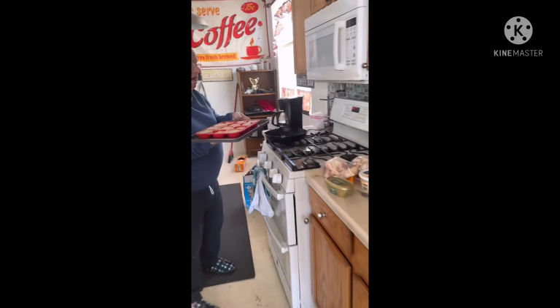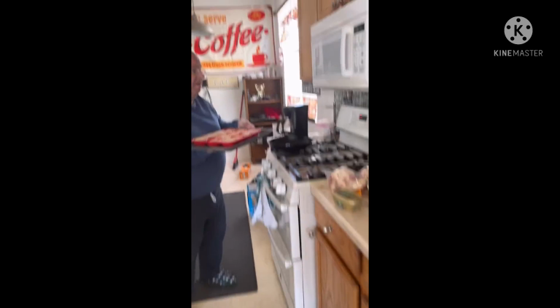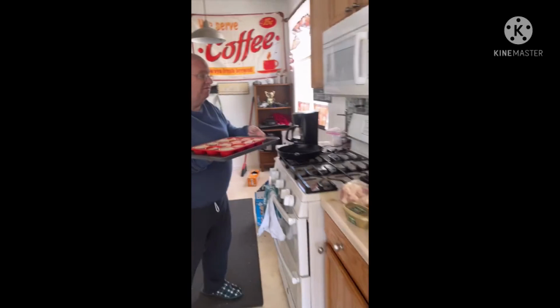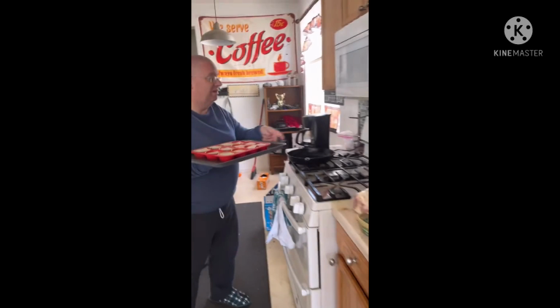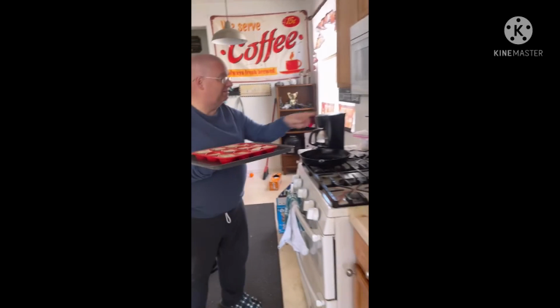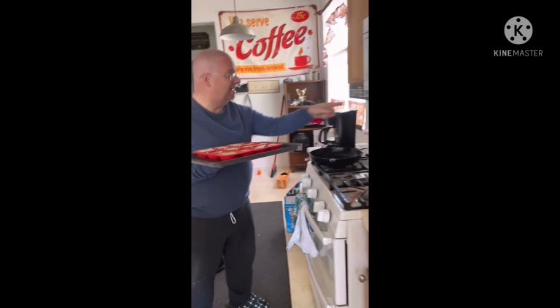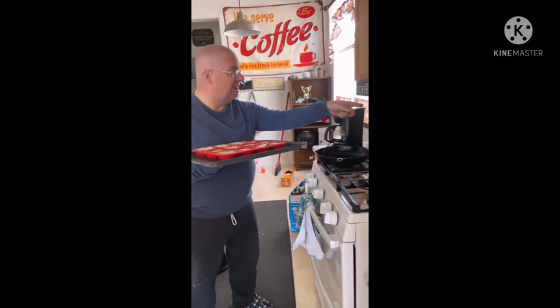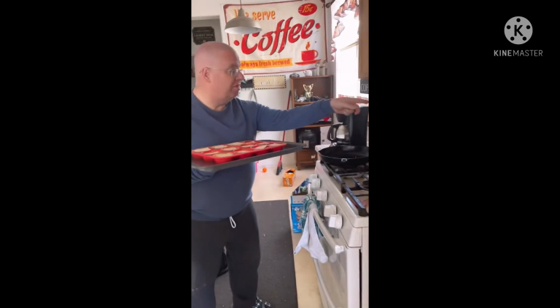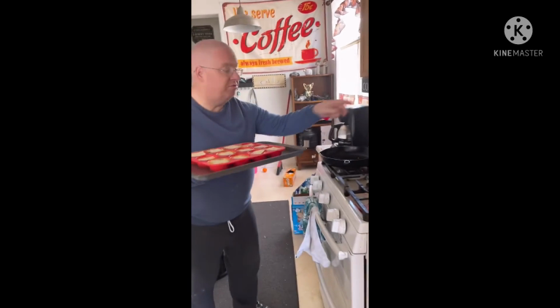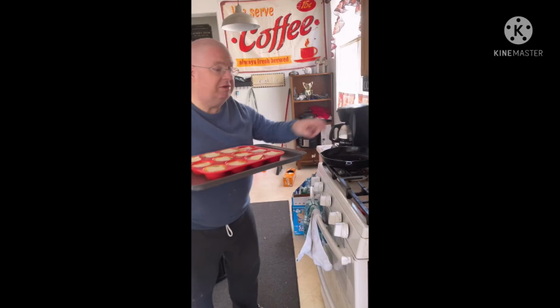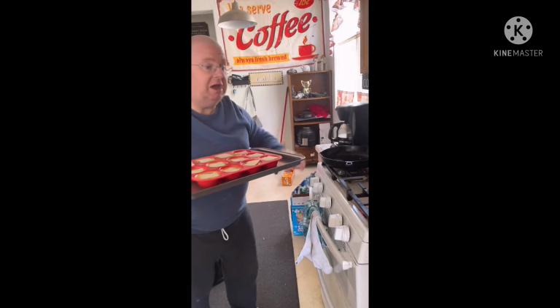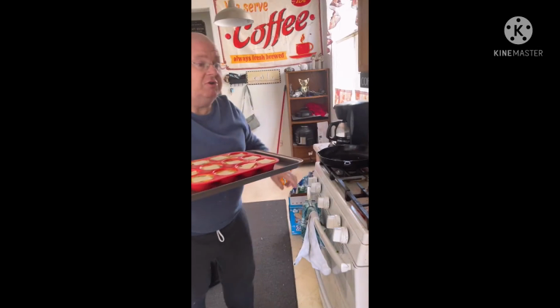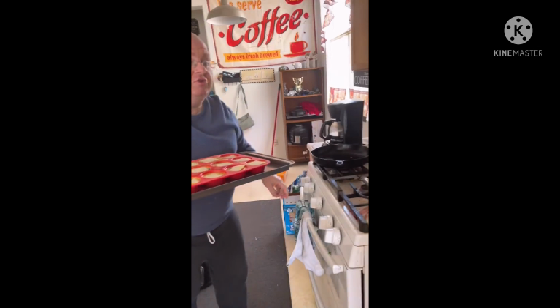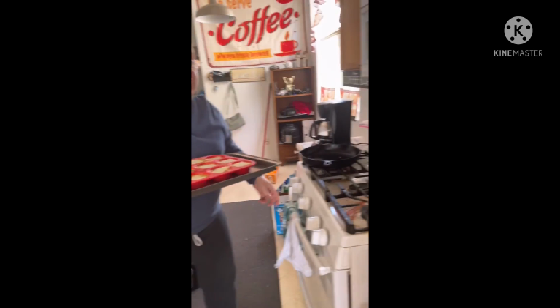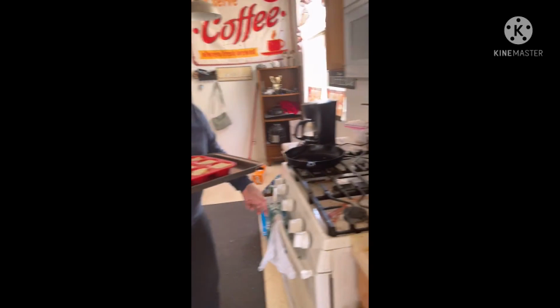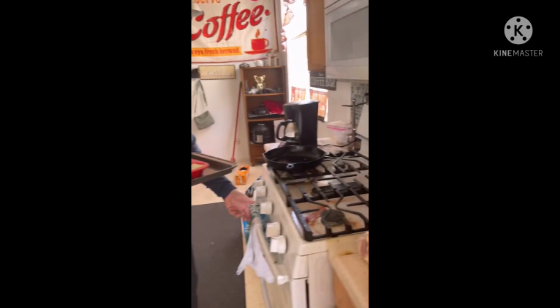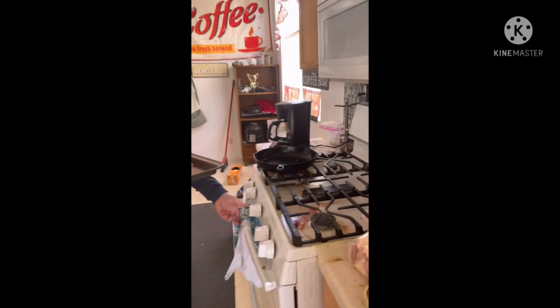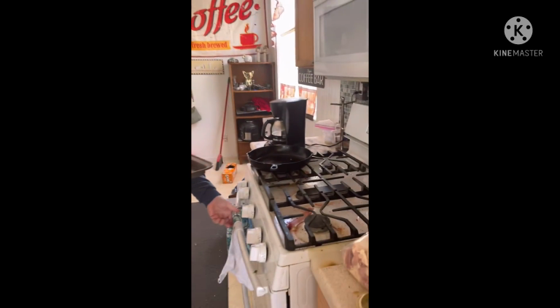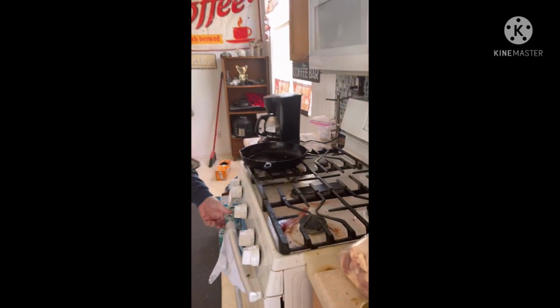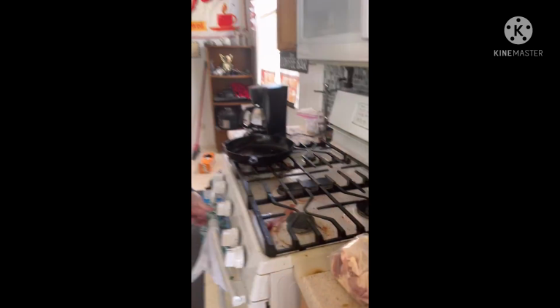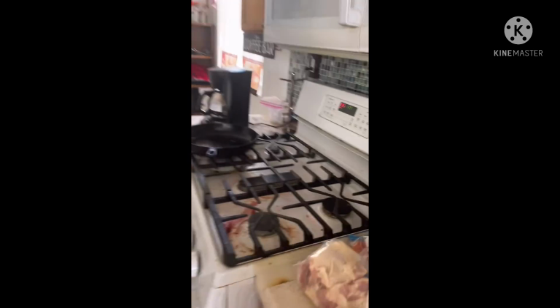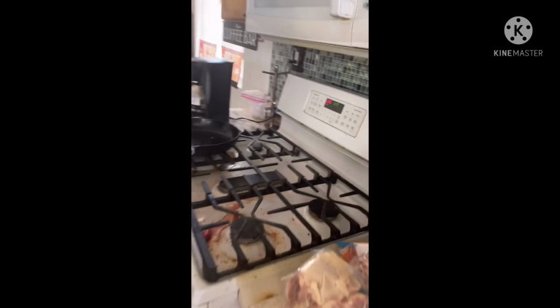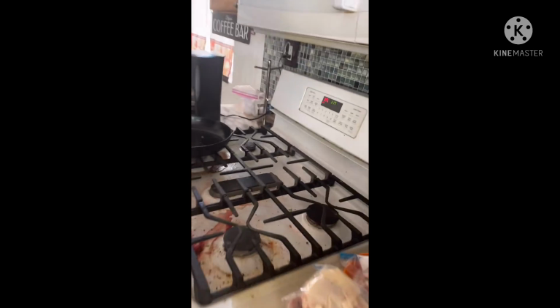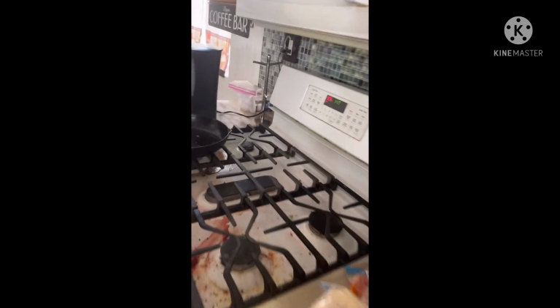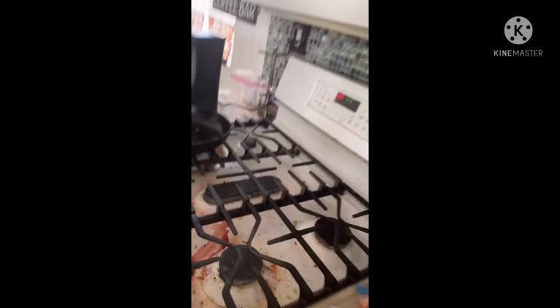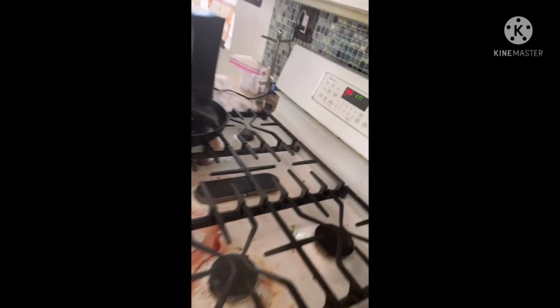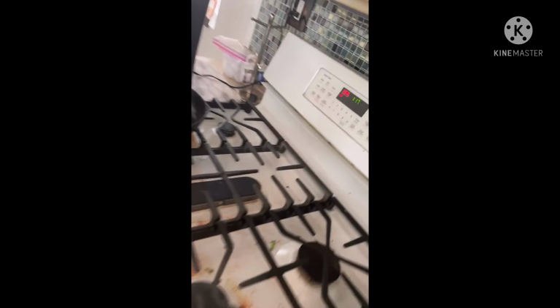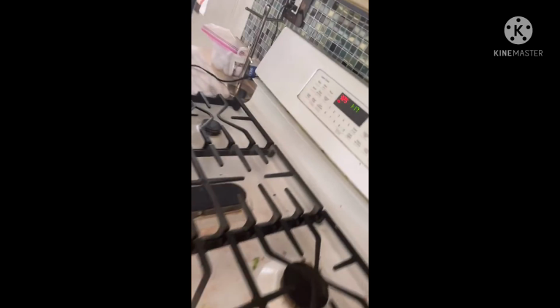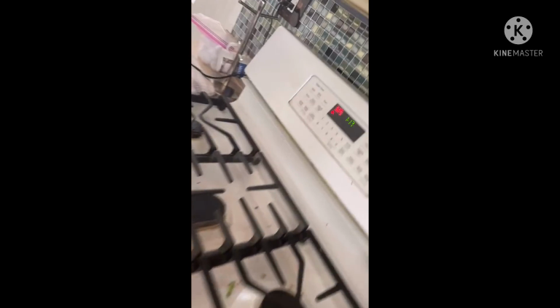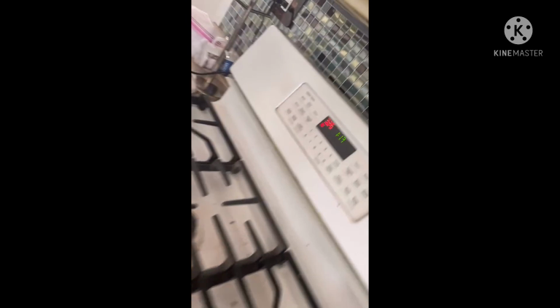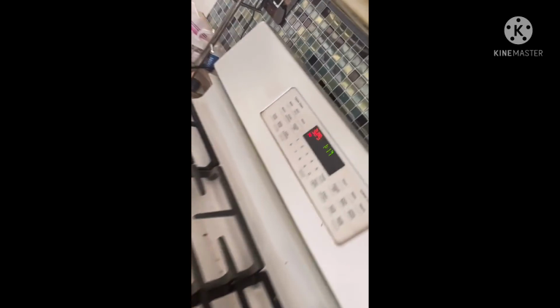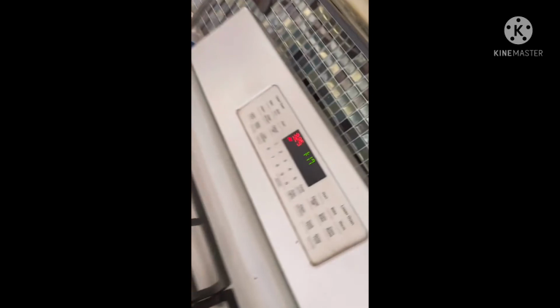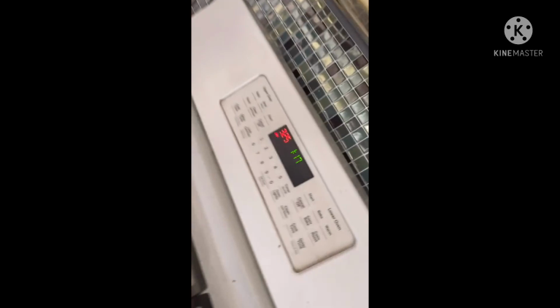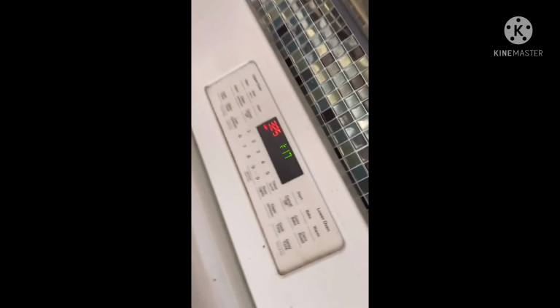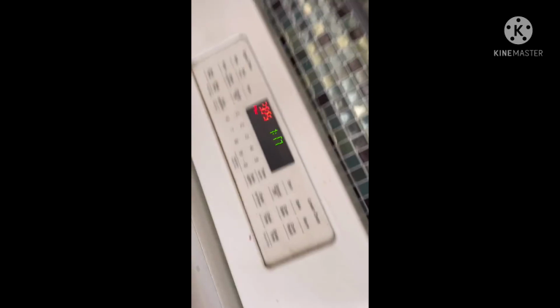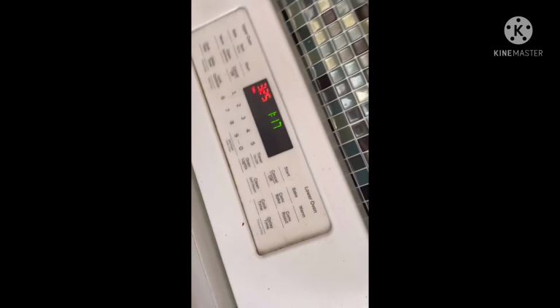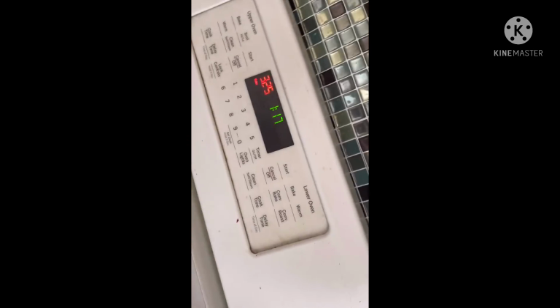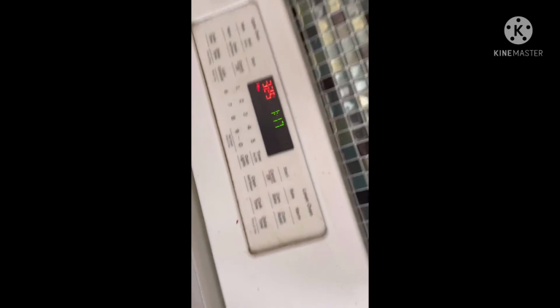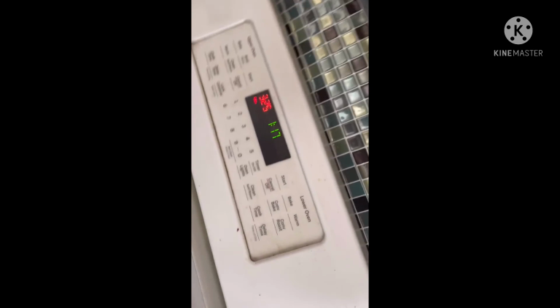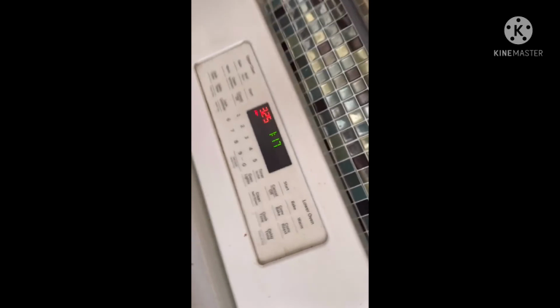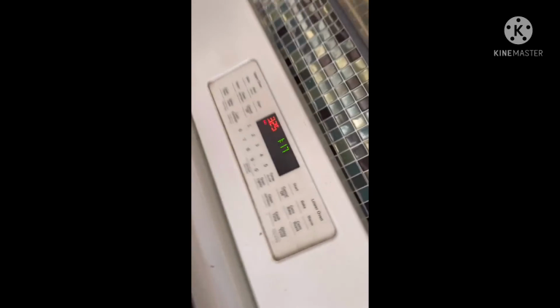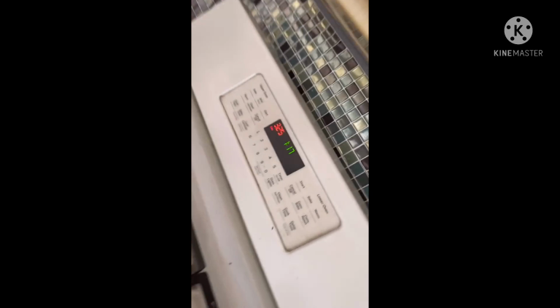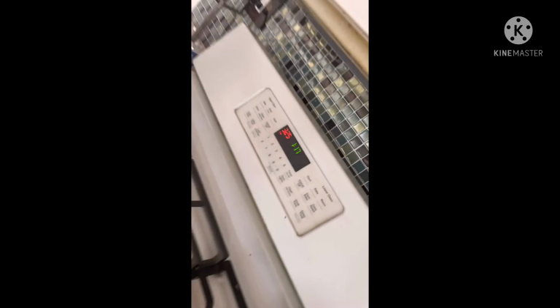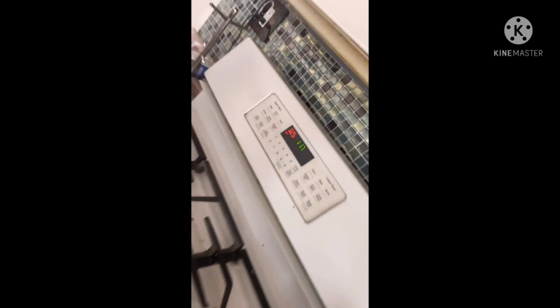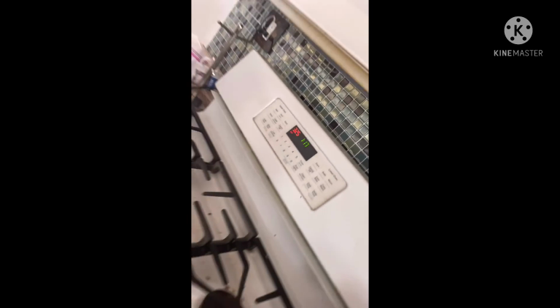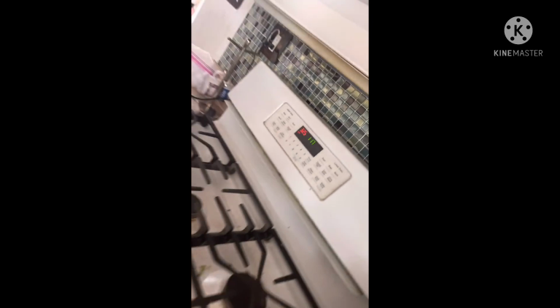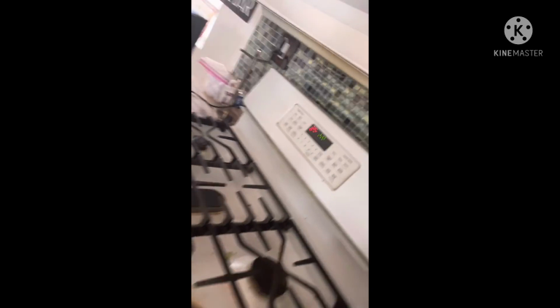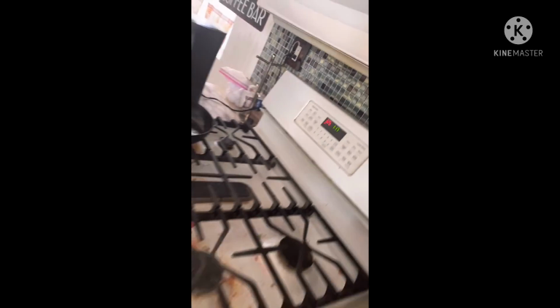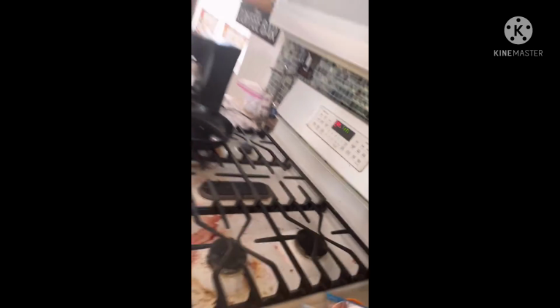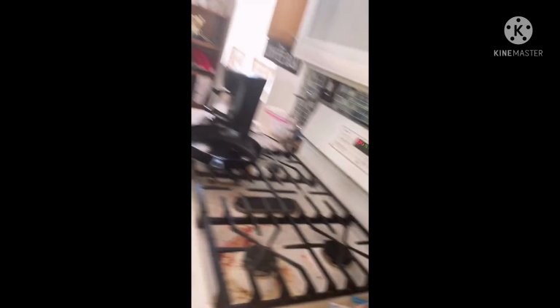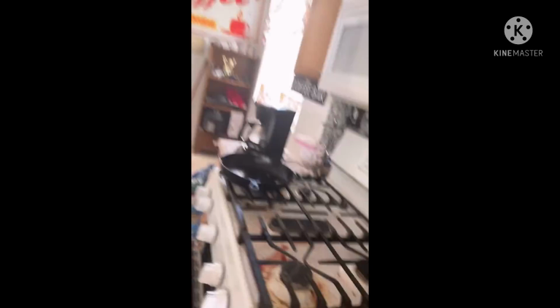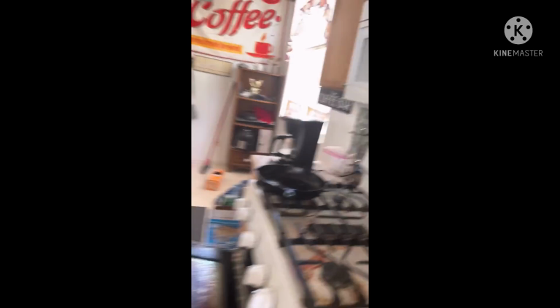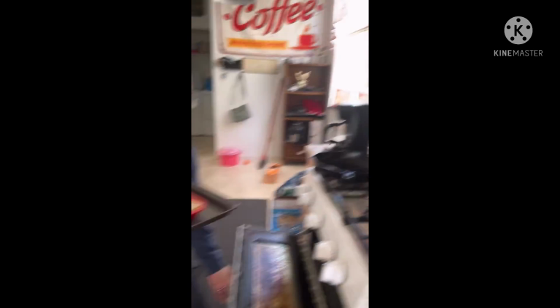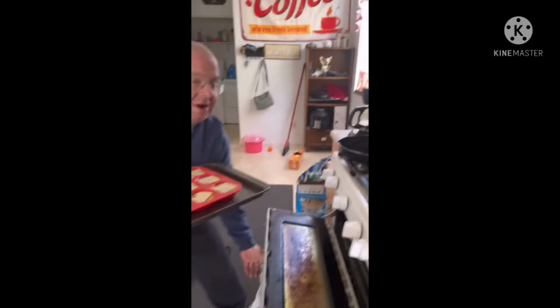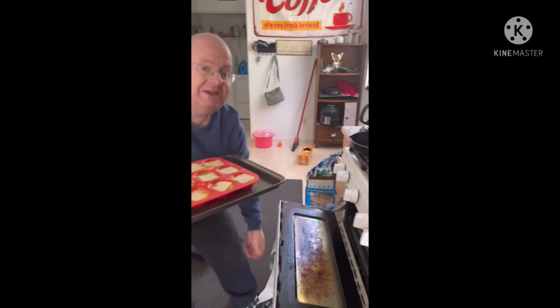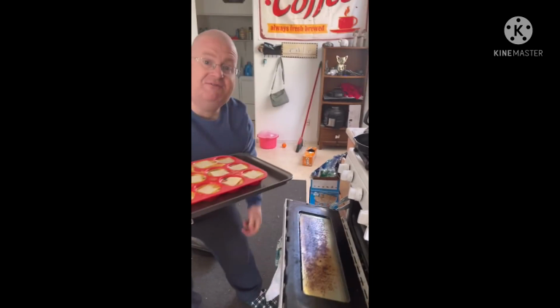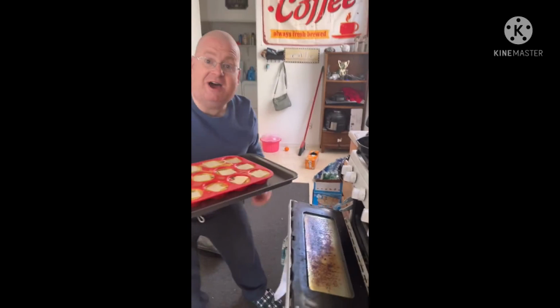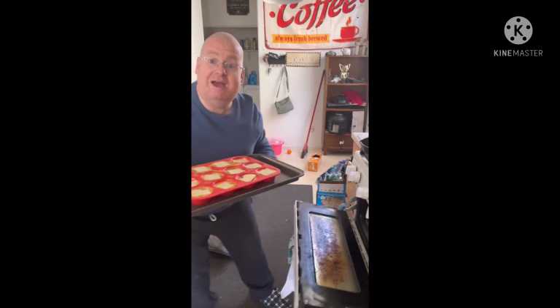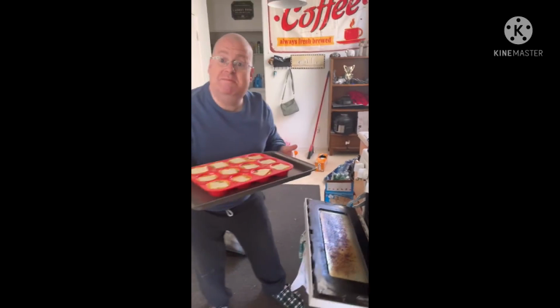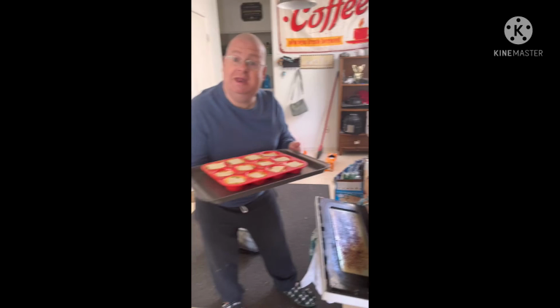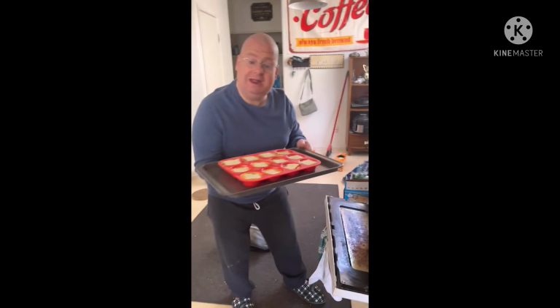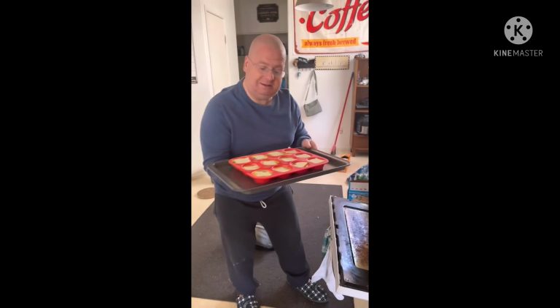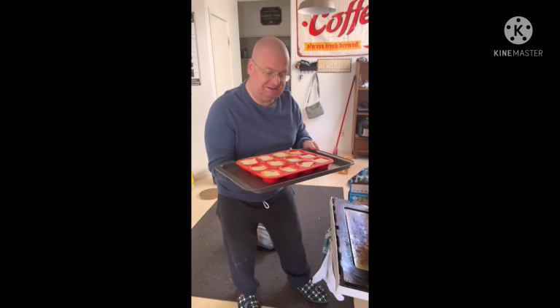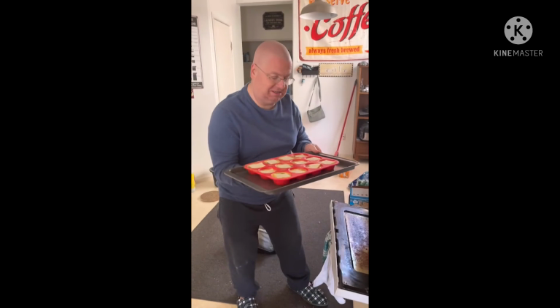We're going over to the oven now, set at 325 degrees — you don't want it too hot. We're going to set the timer for 25 minutes and see how these turn out.